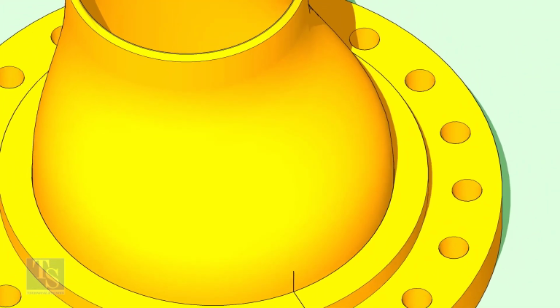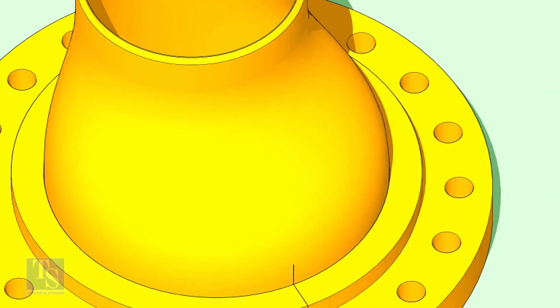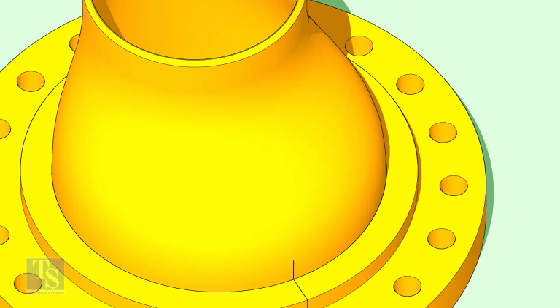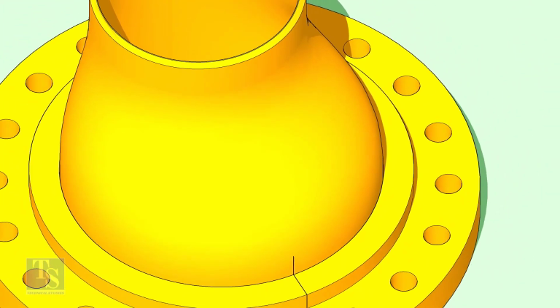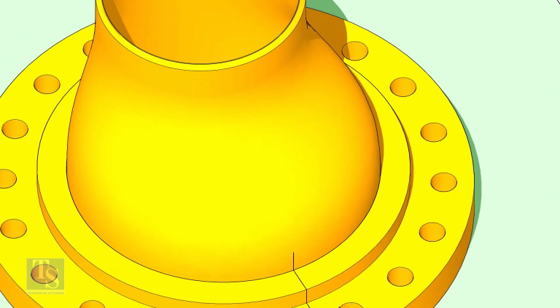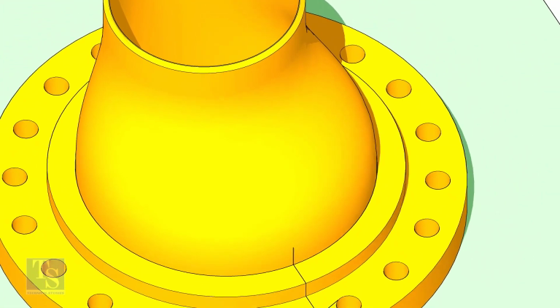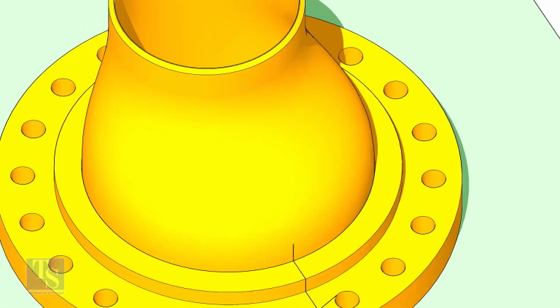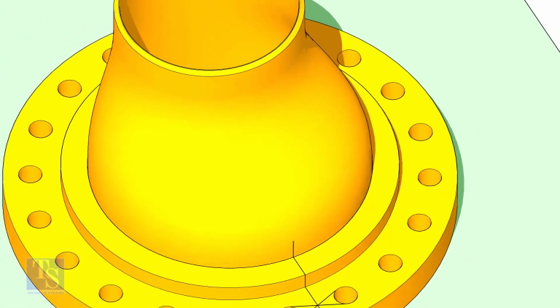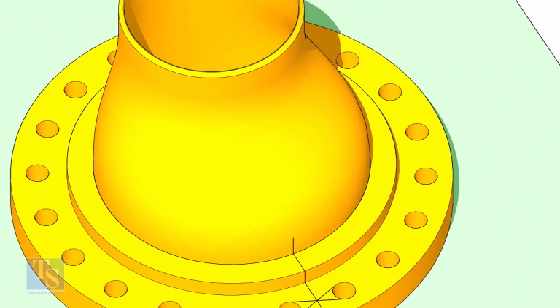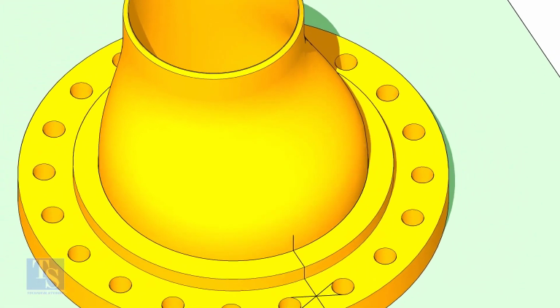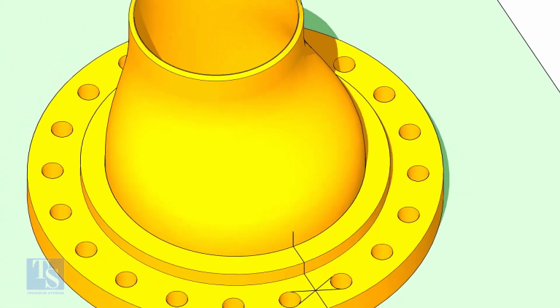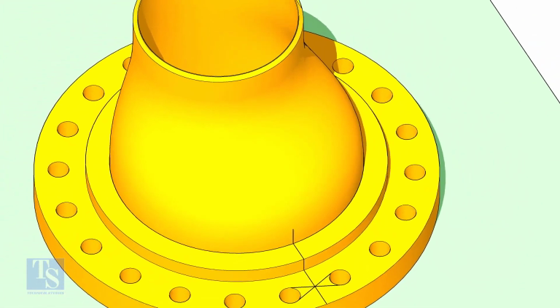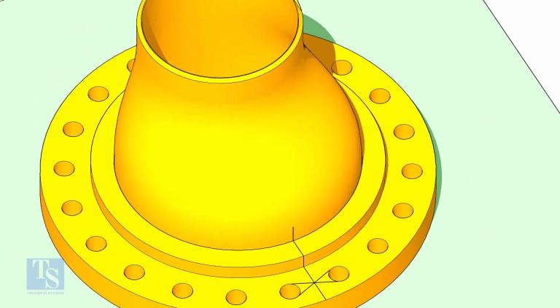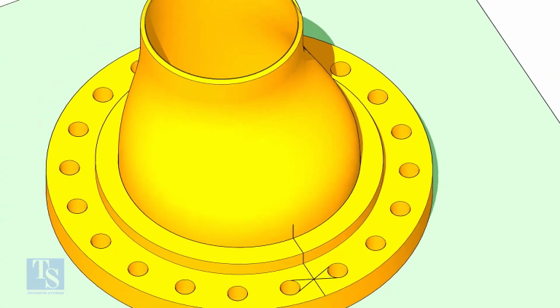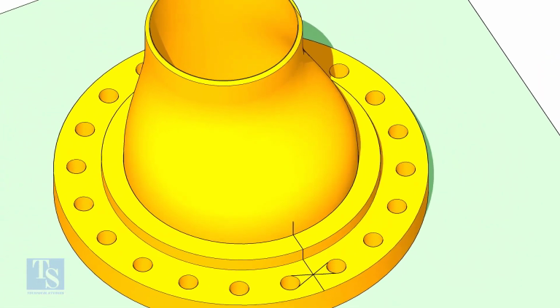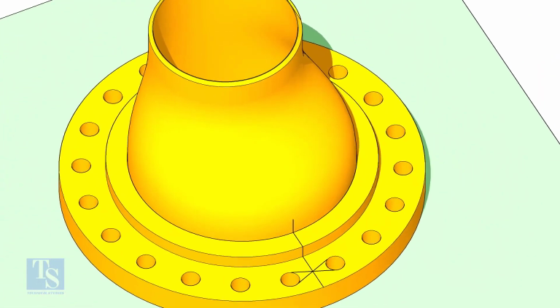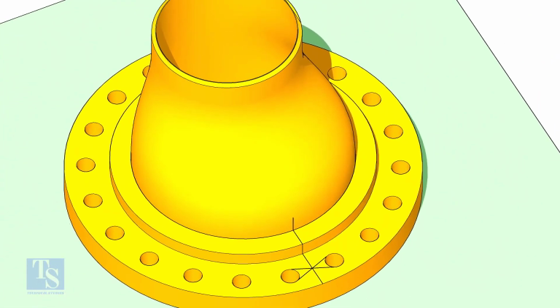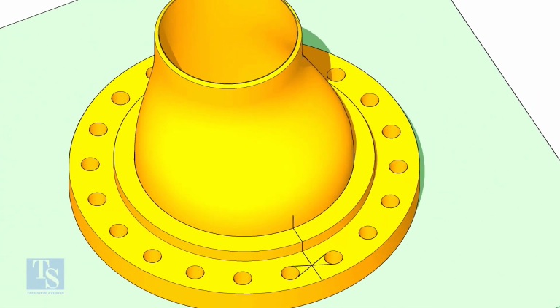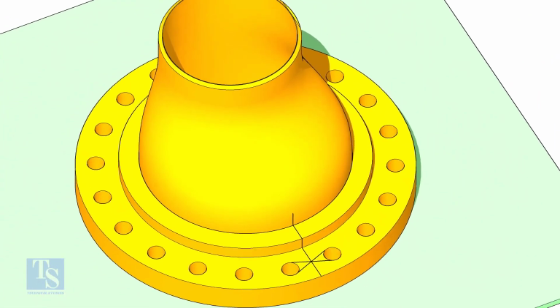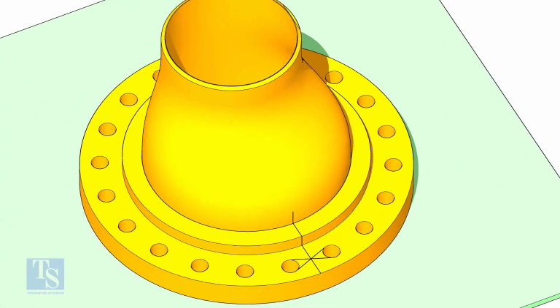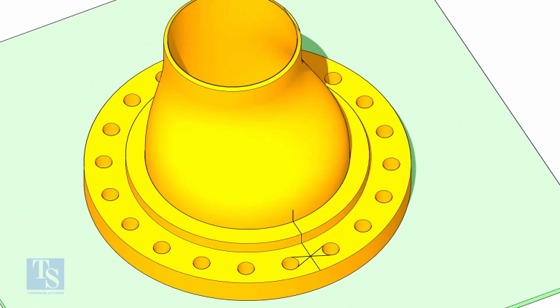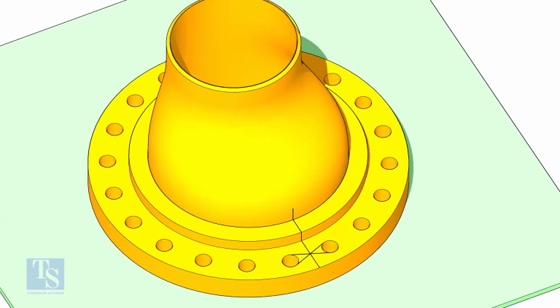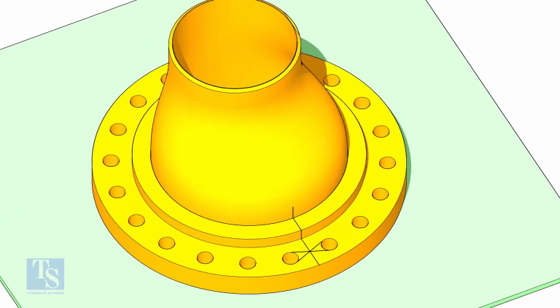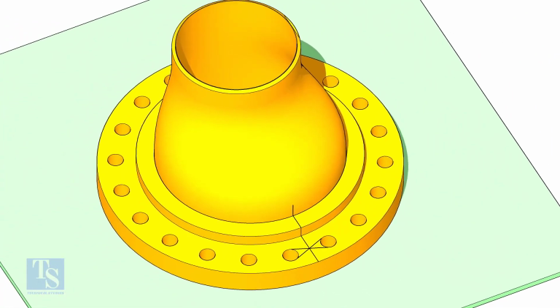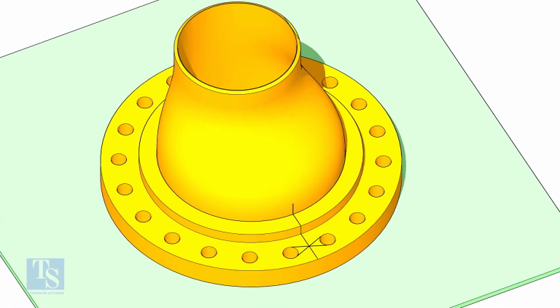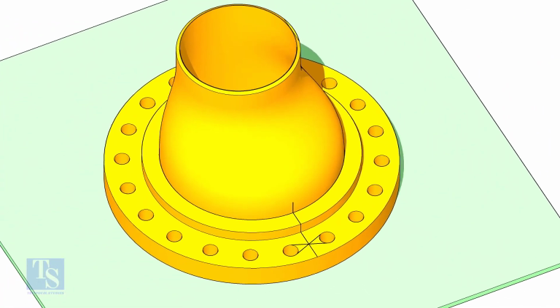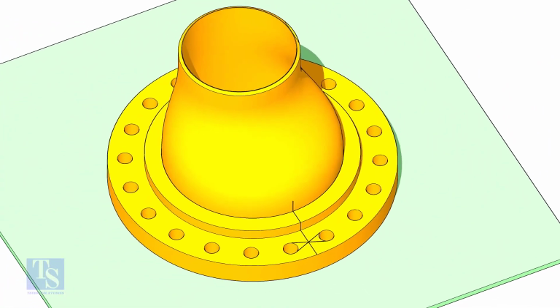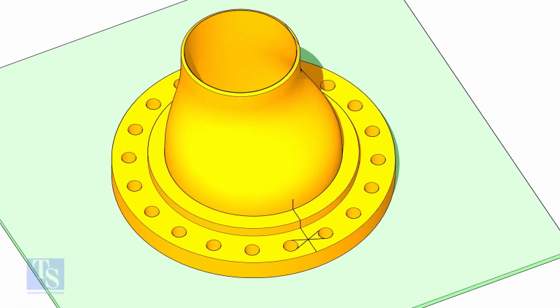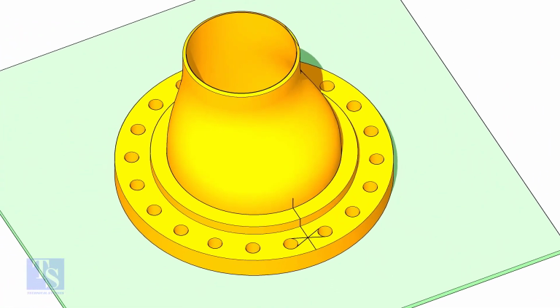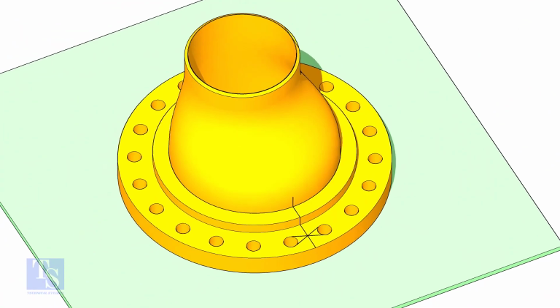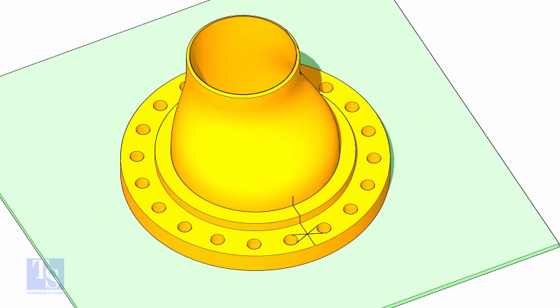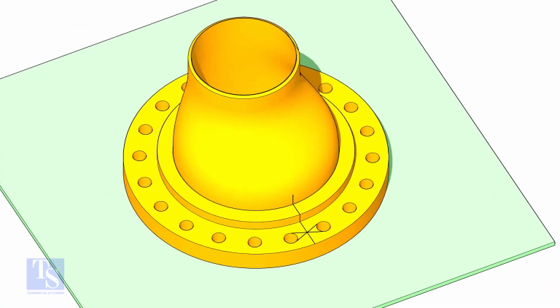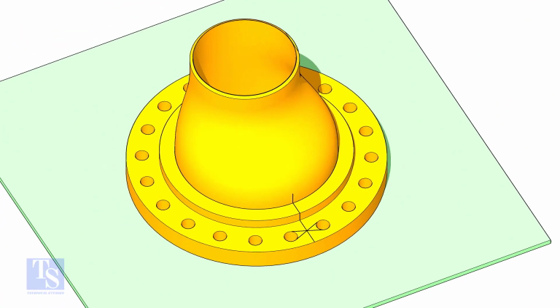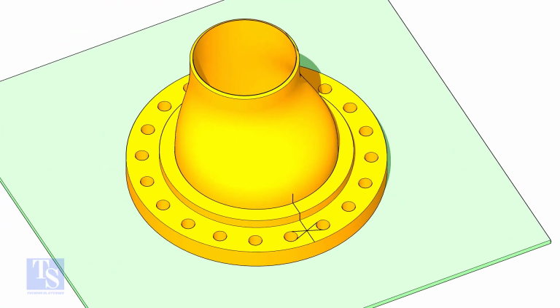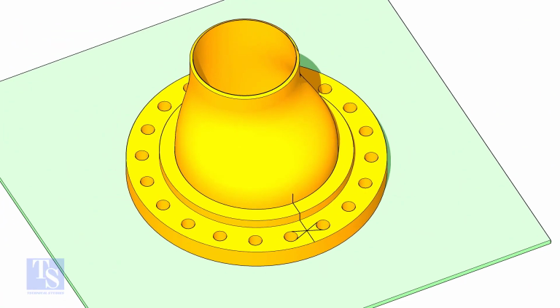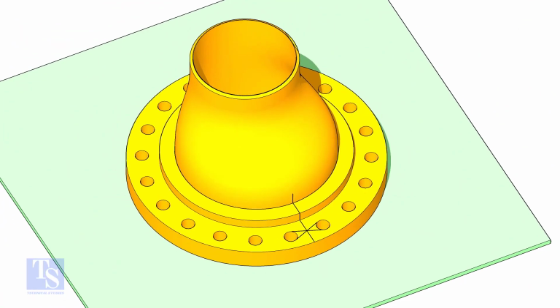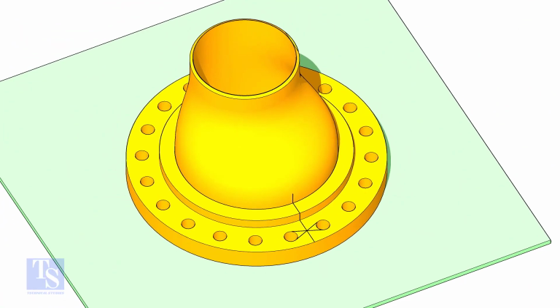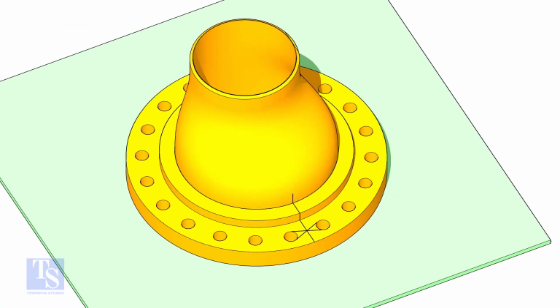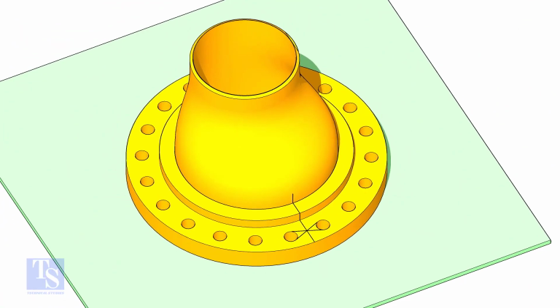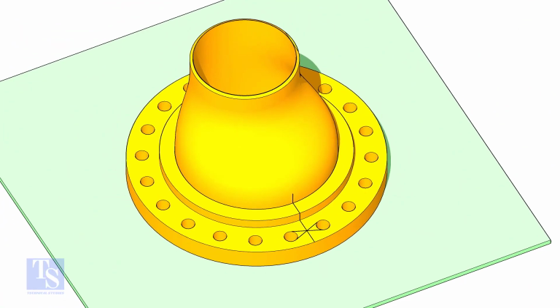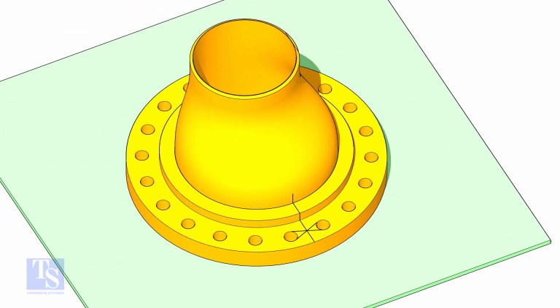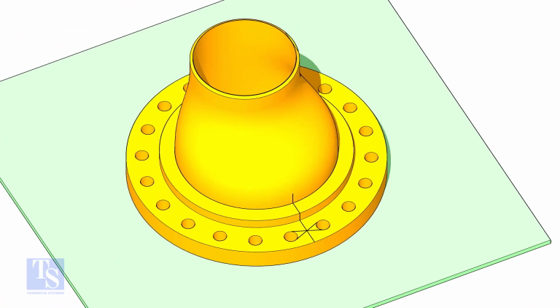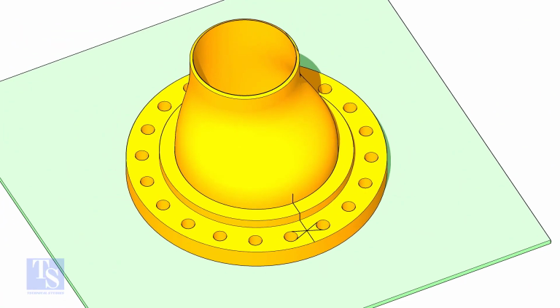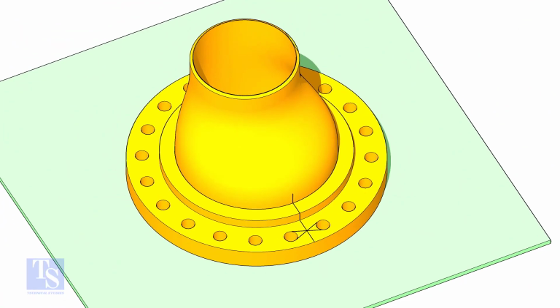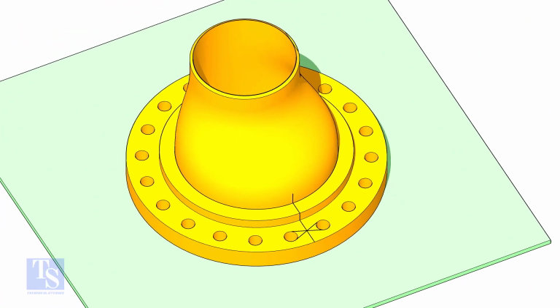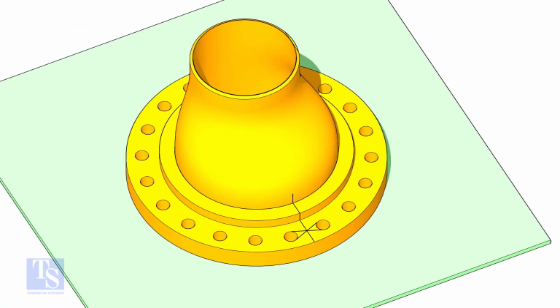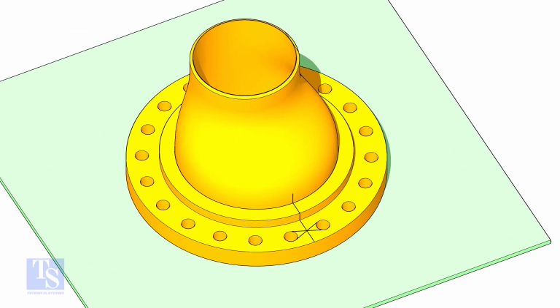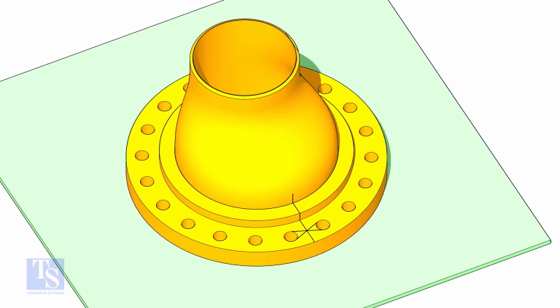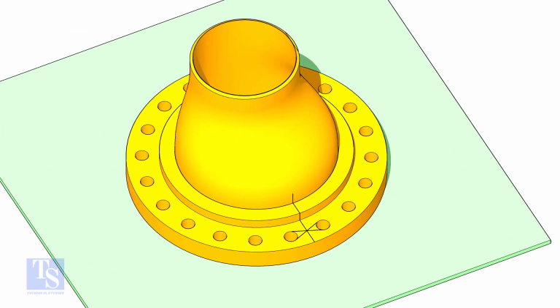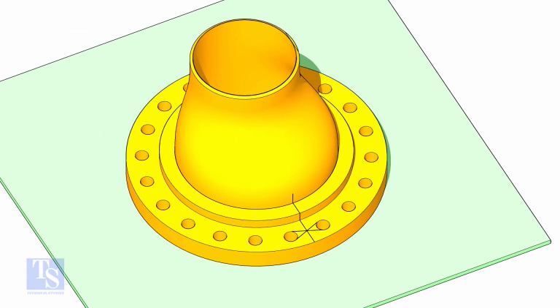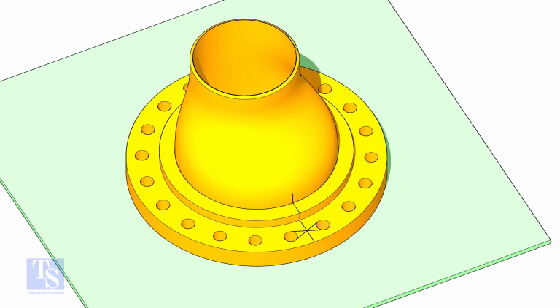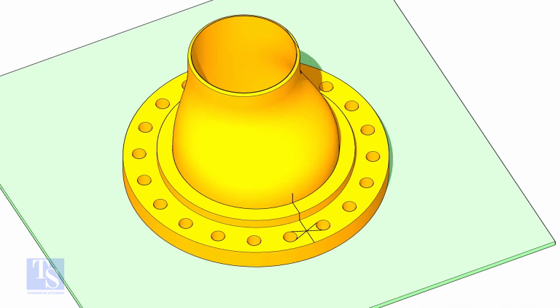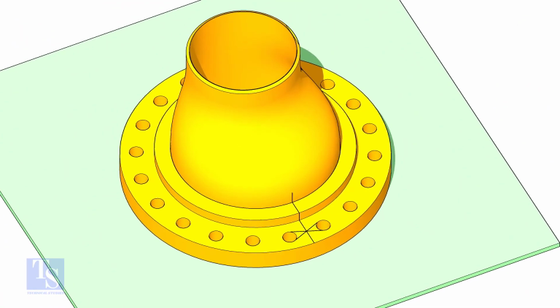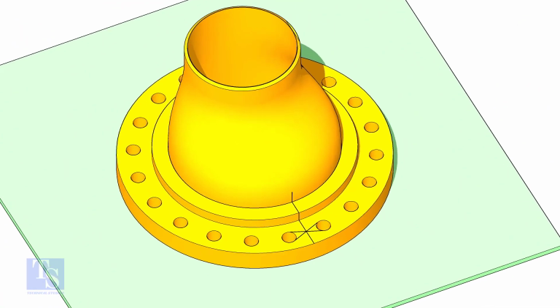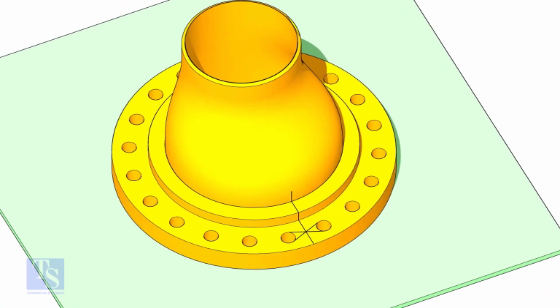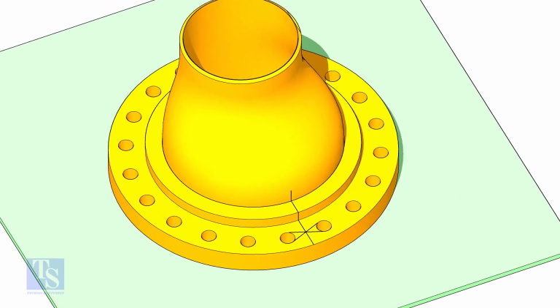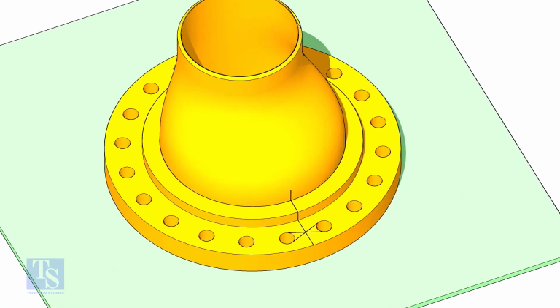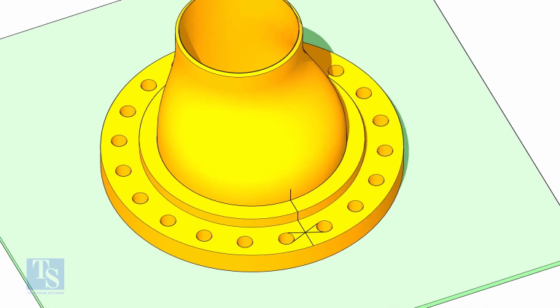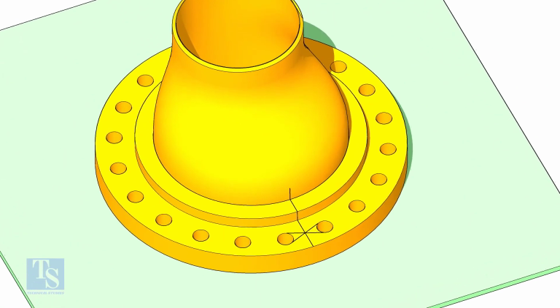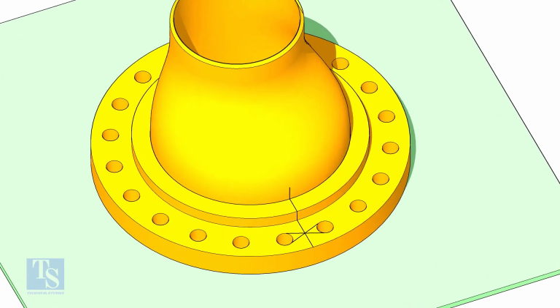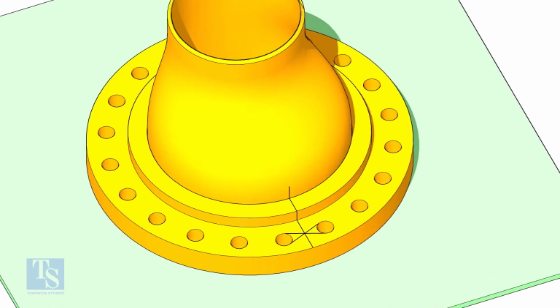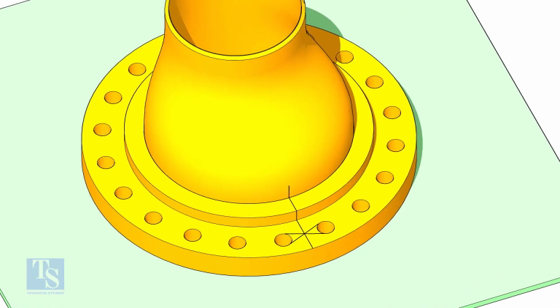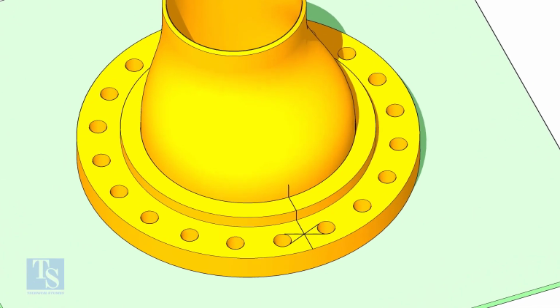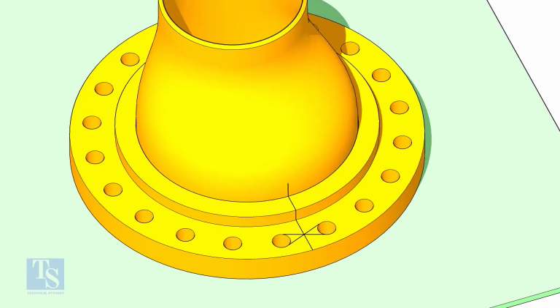Now put the reducer on the nuts in the flange. Match the center lines of the flange and the reducer.